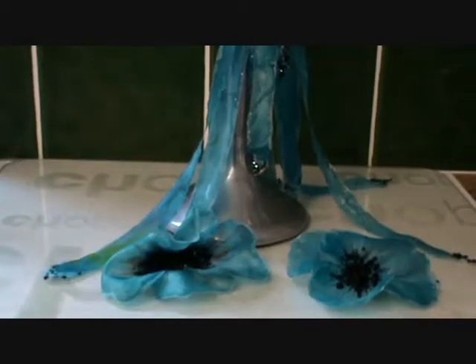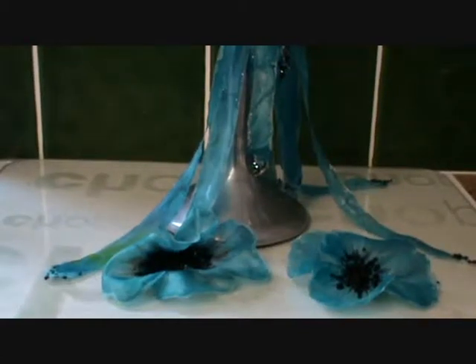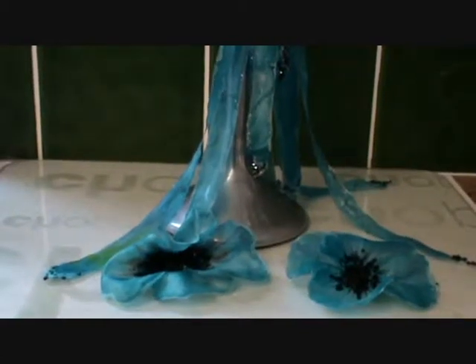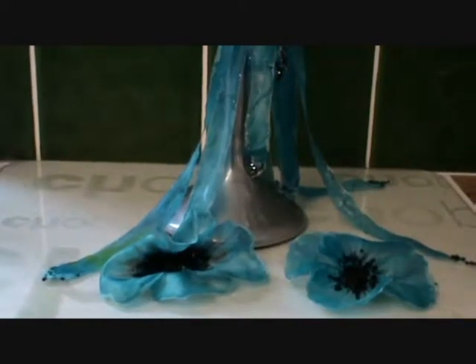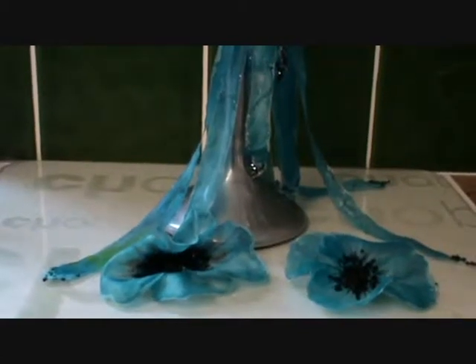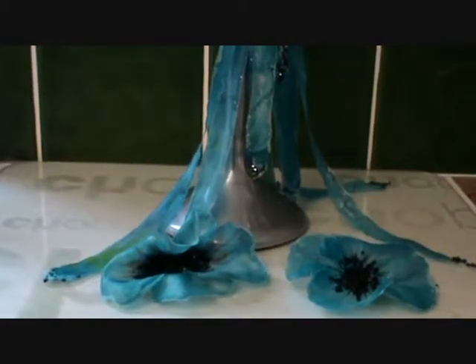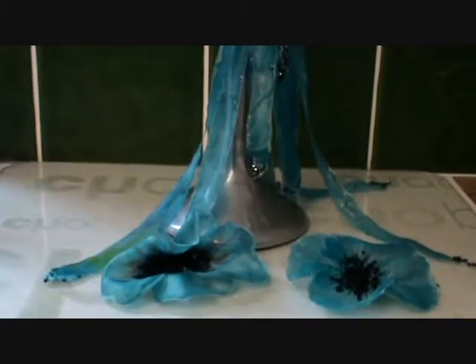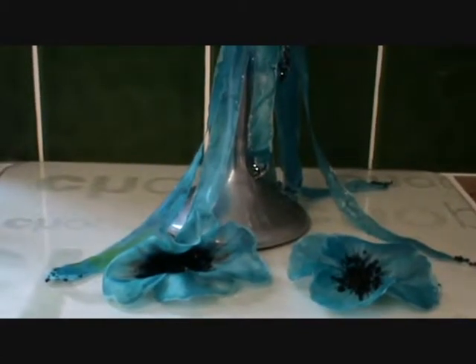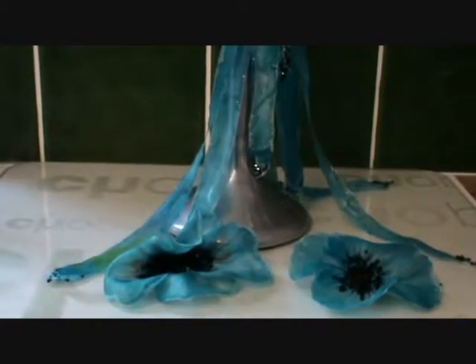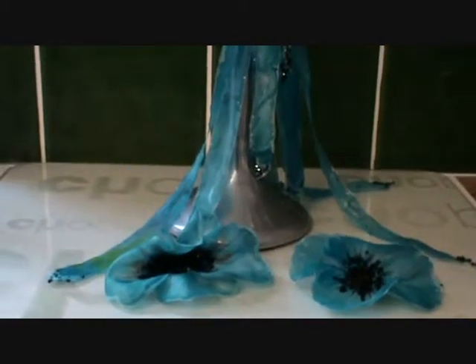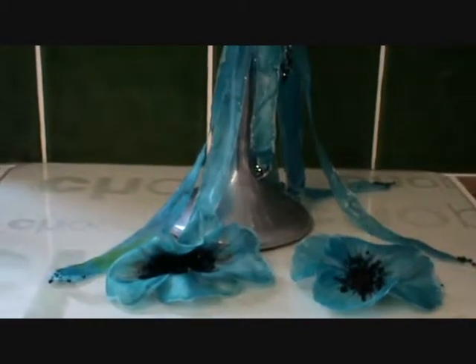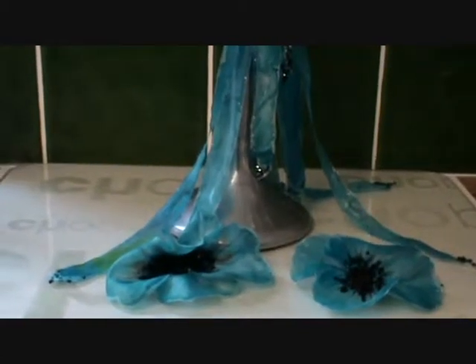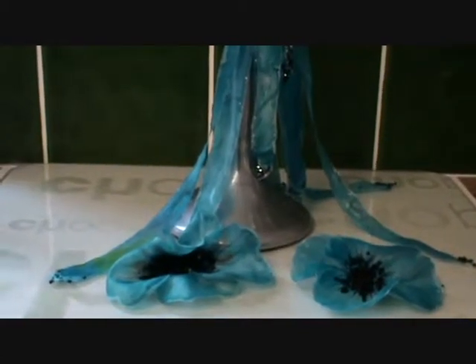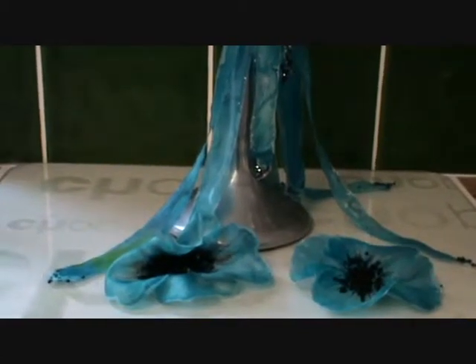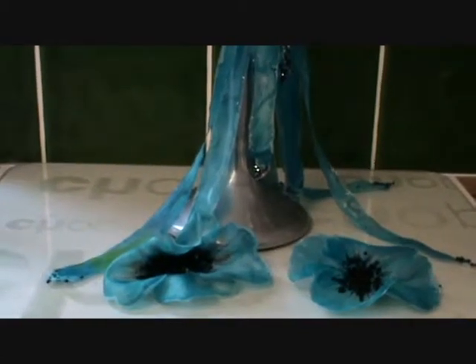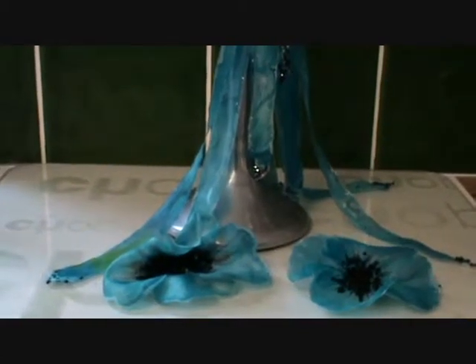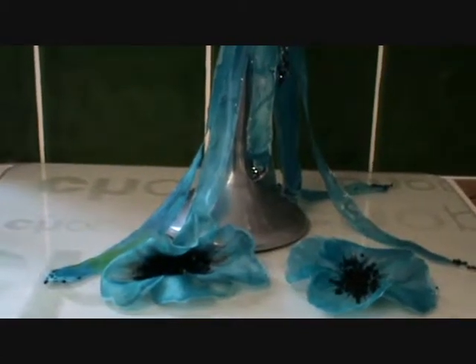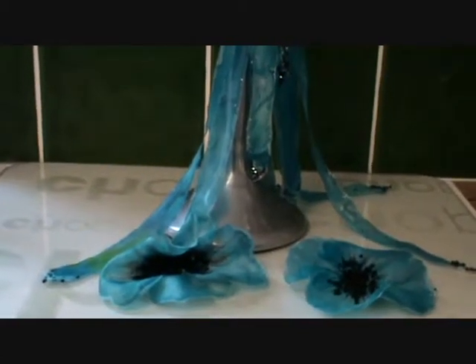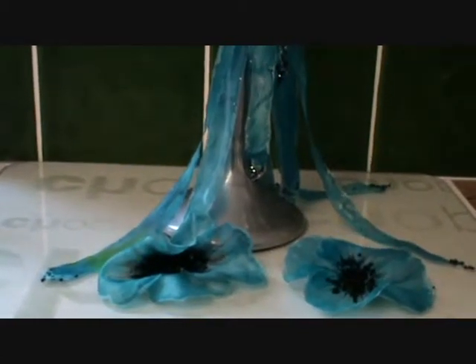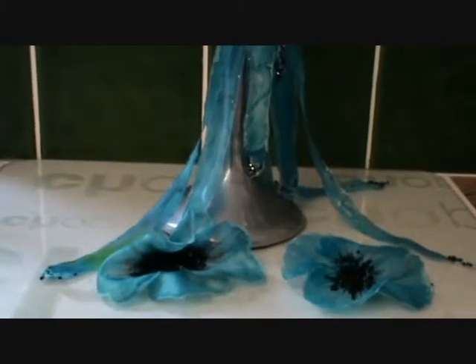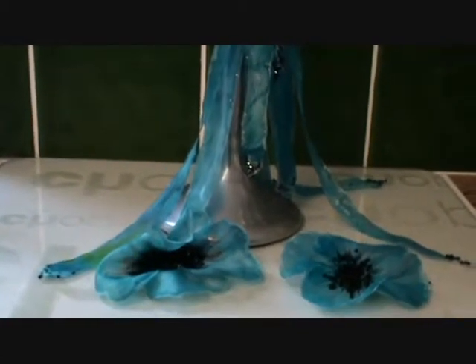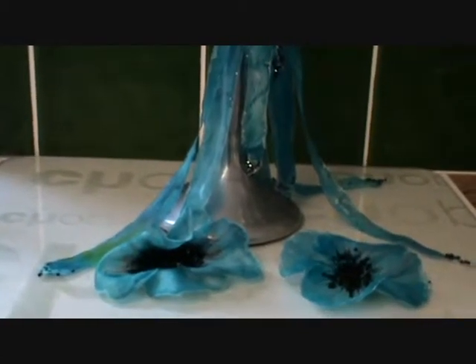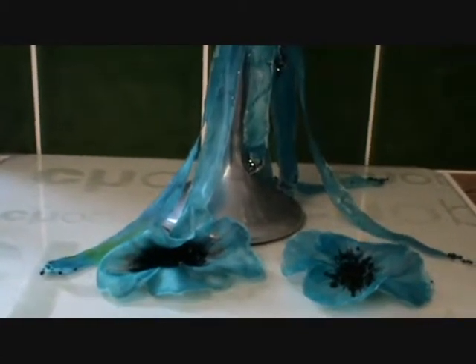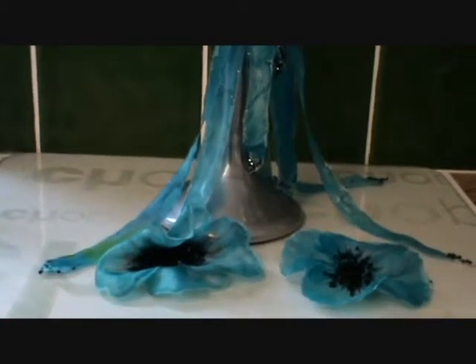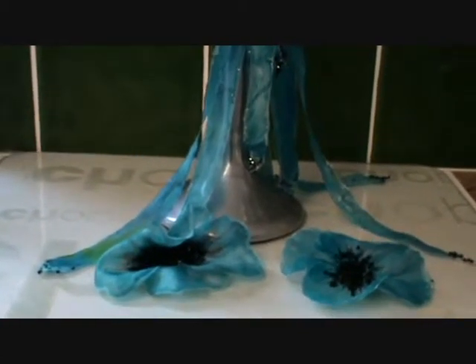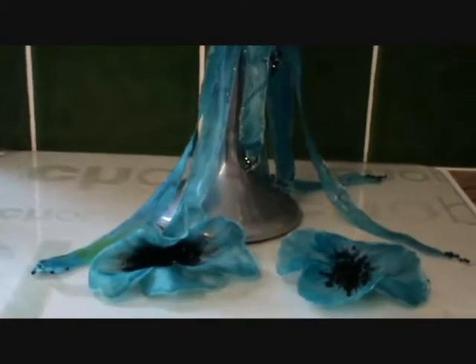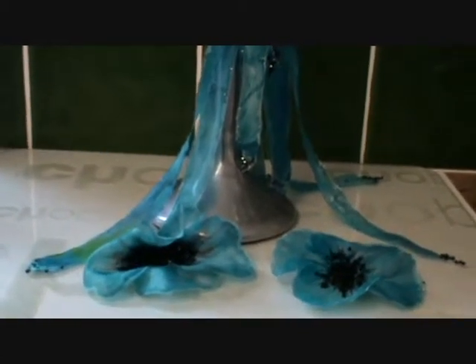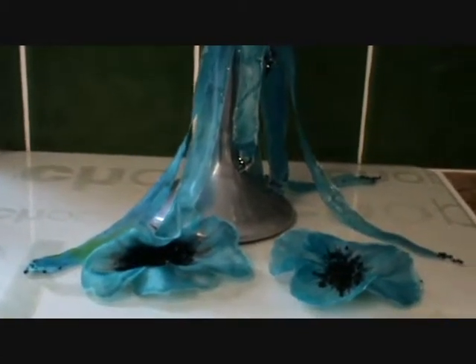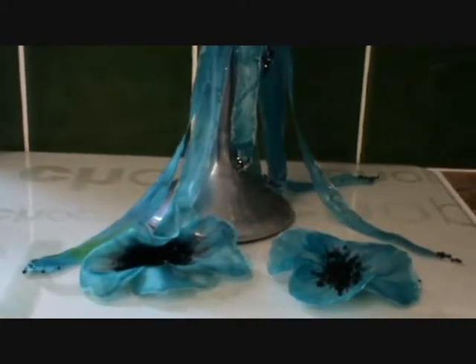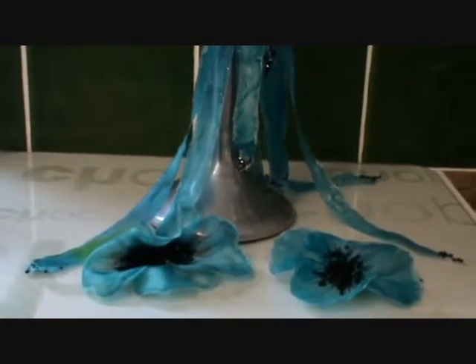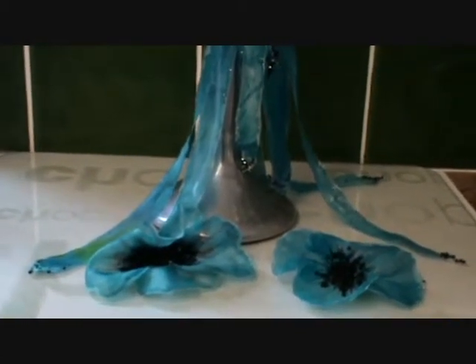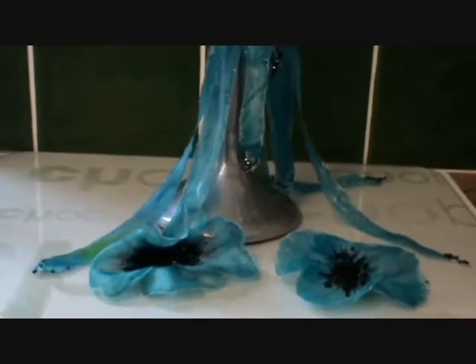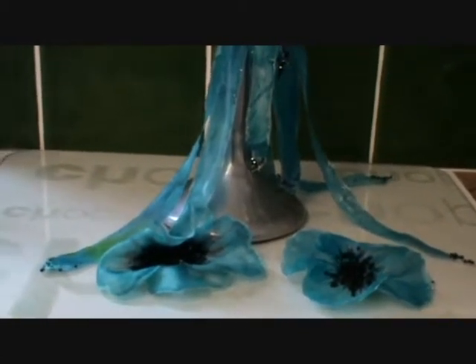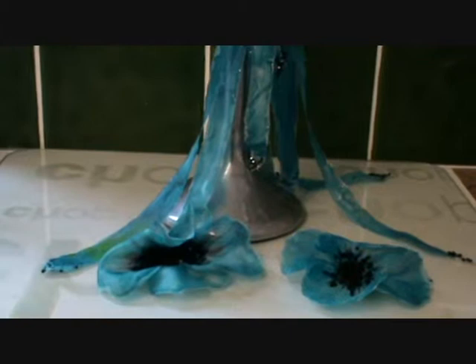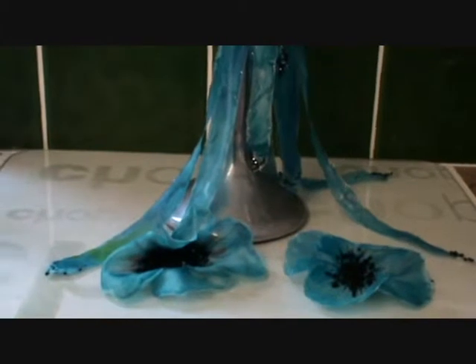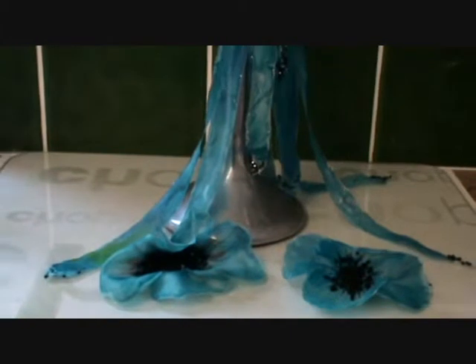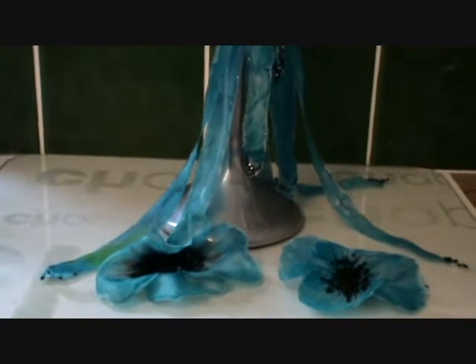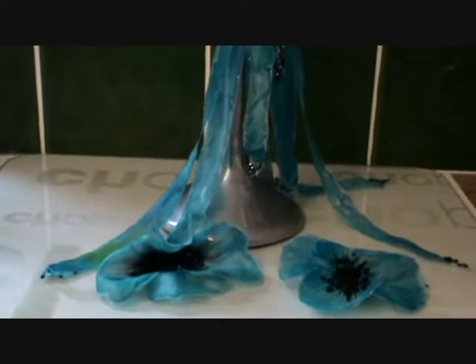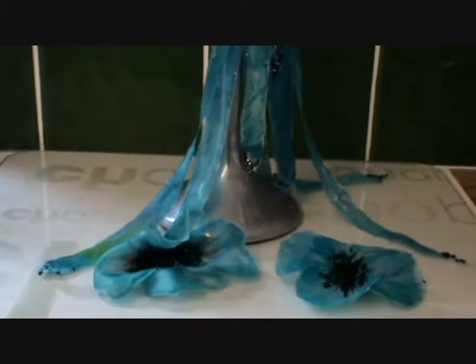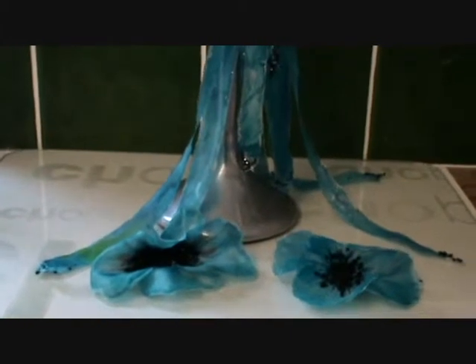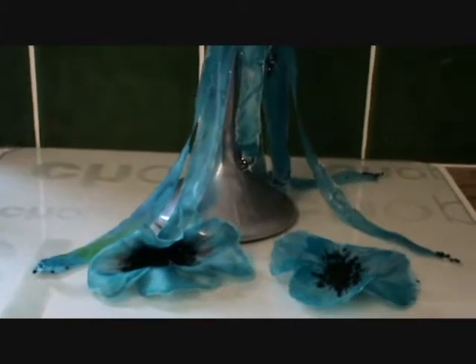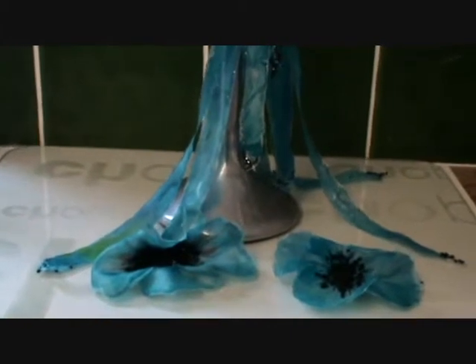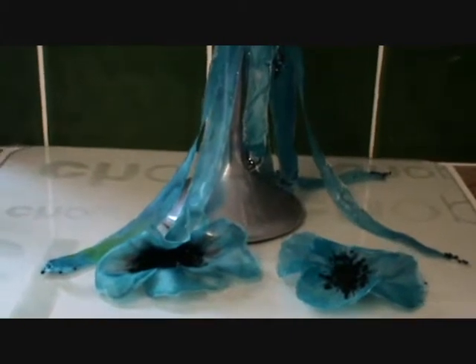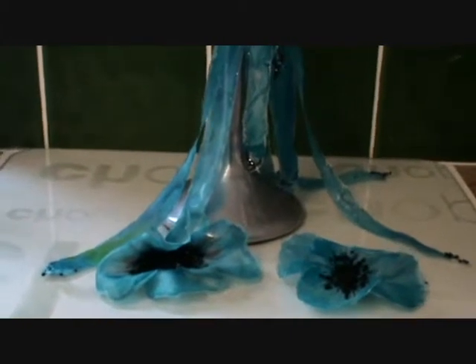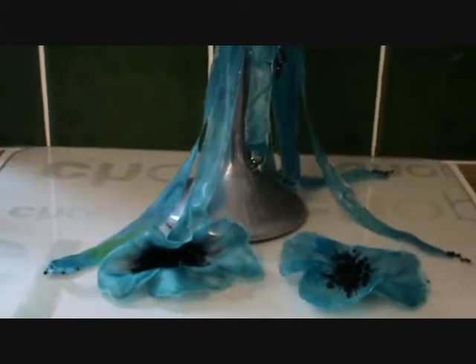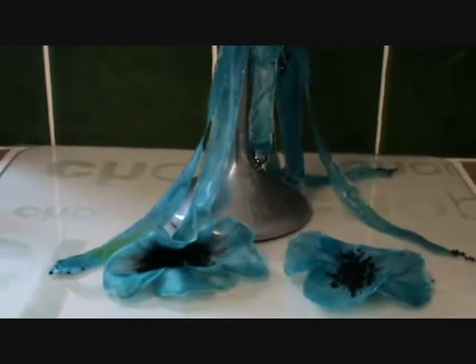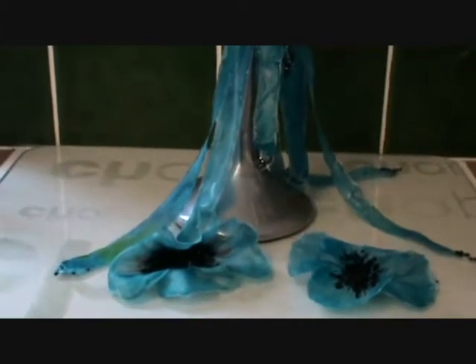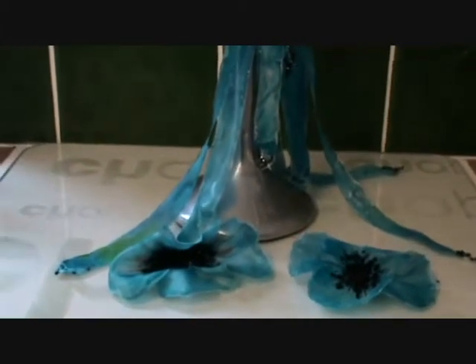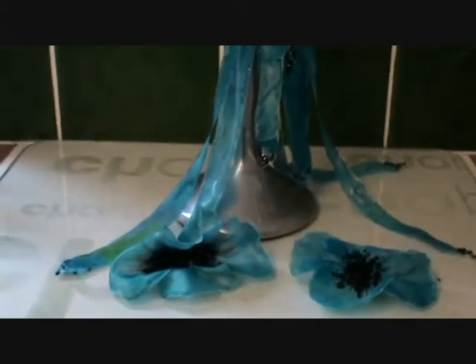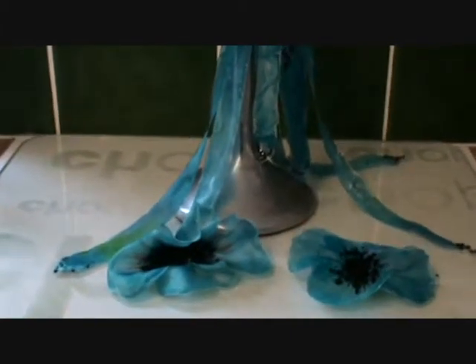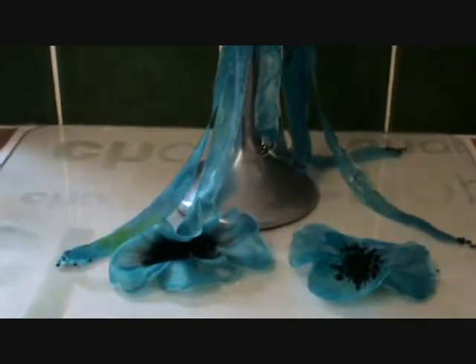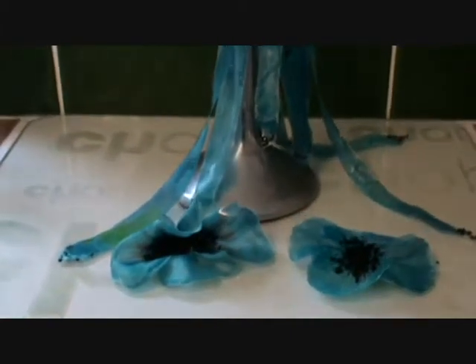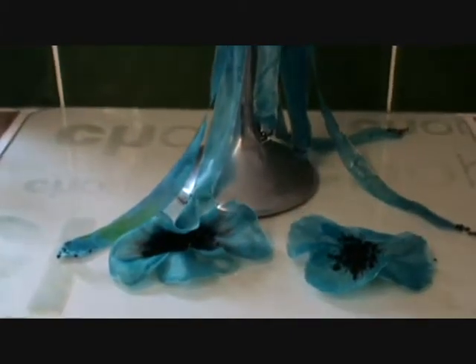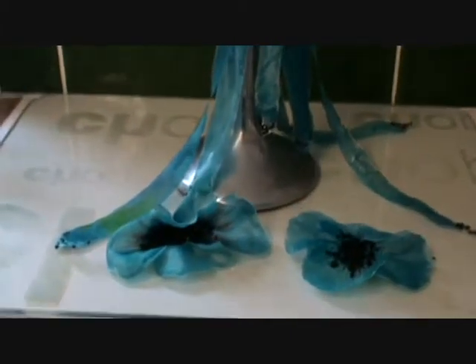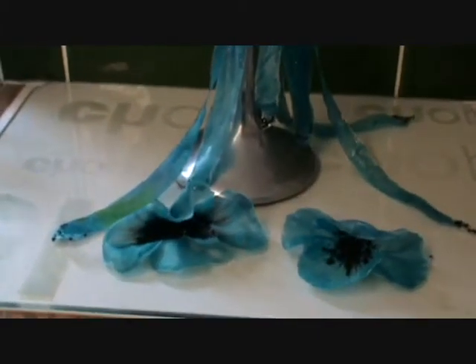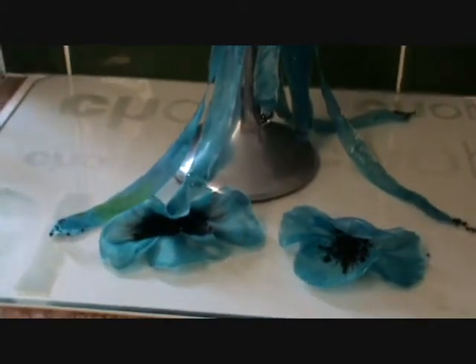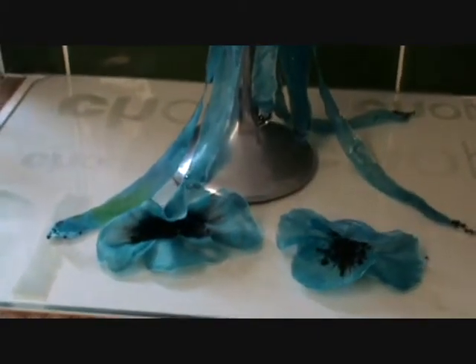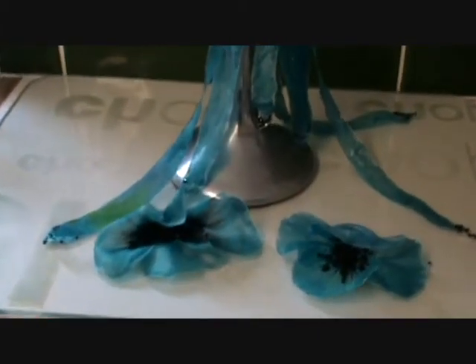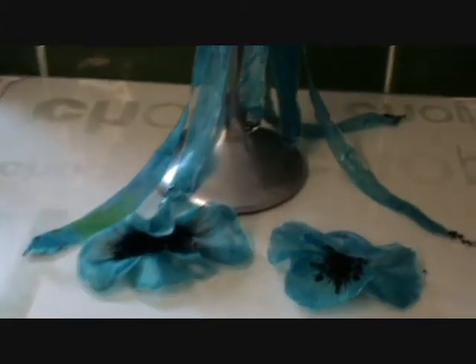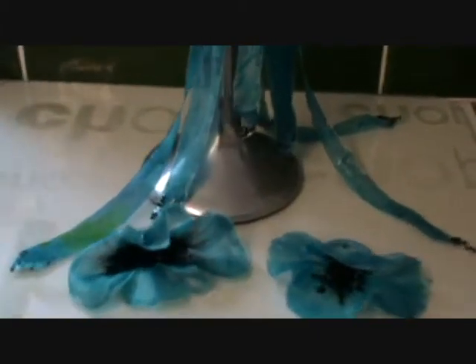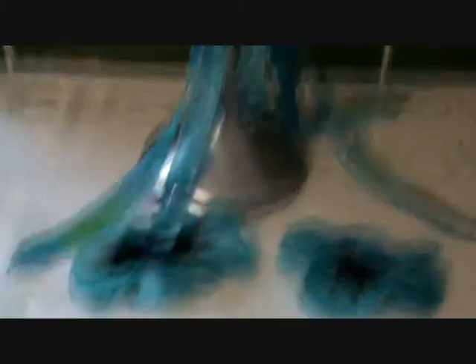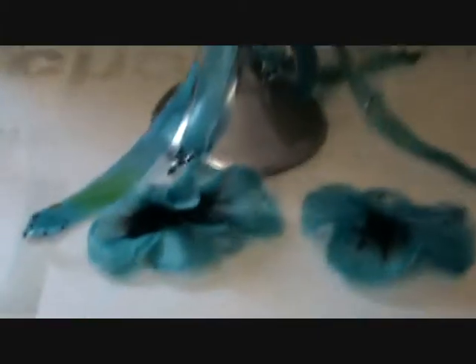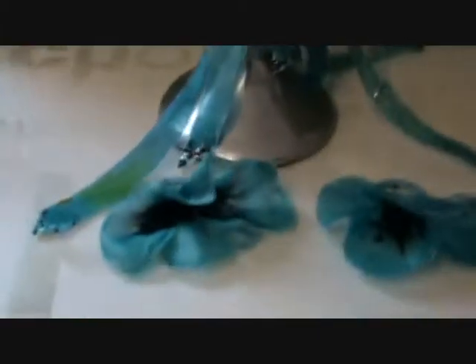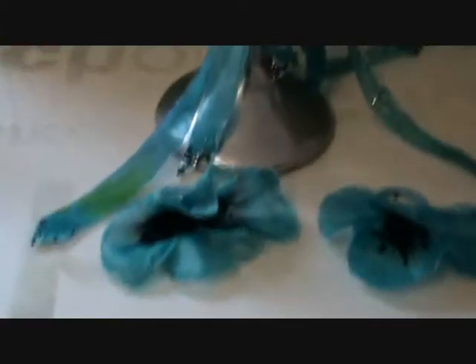Hi there, it's Sharon here from Butterfly Lullaby. Here are some of my beautiful handmade ribbons I've made and hand-painted.